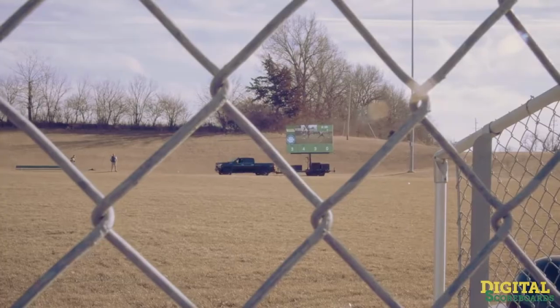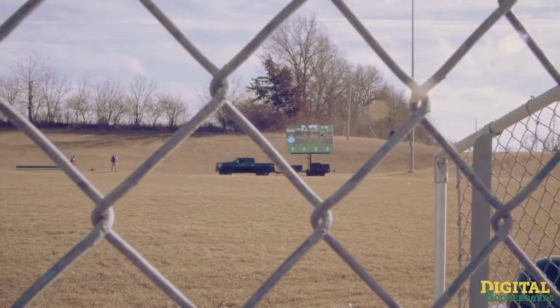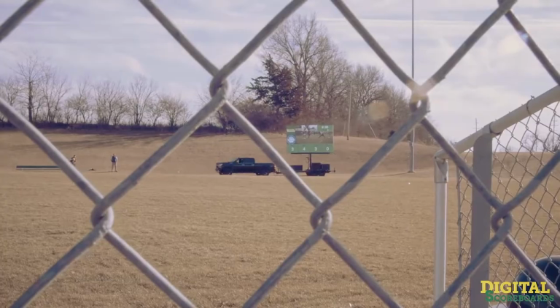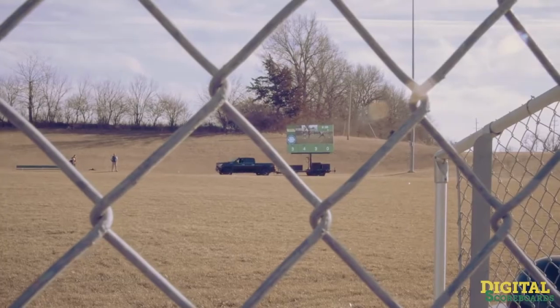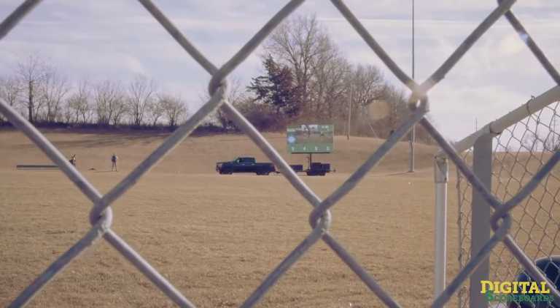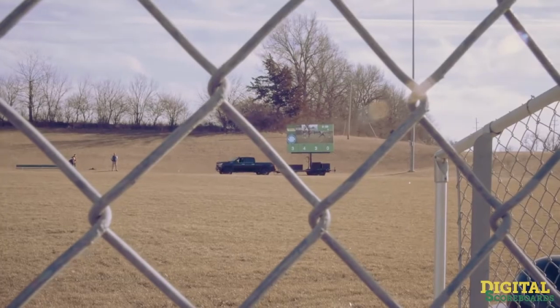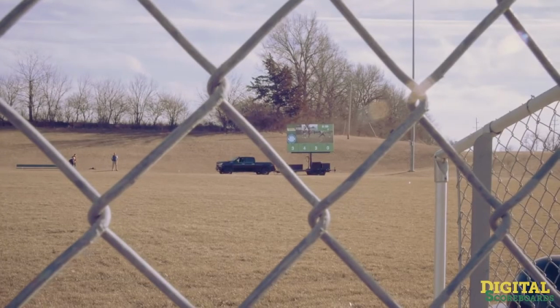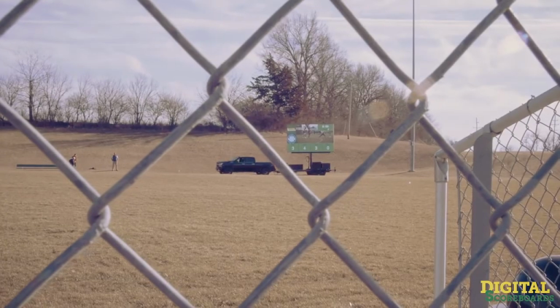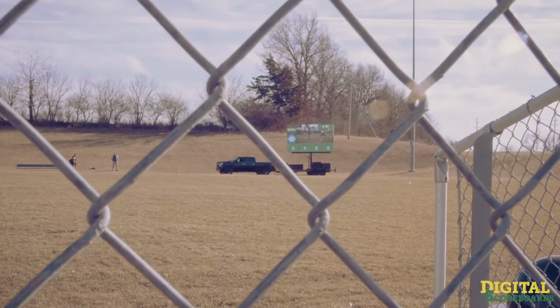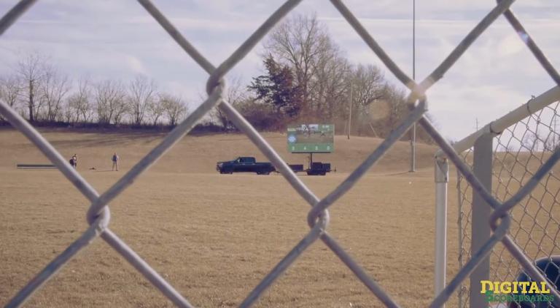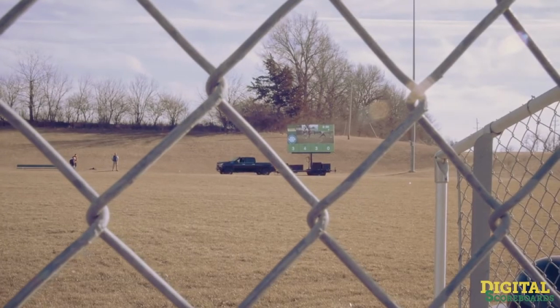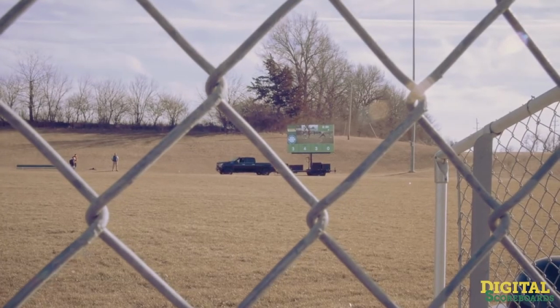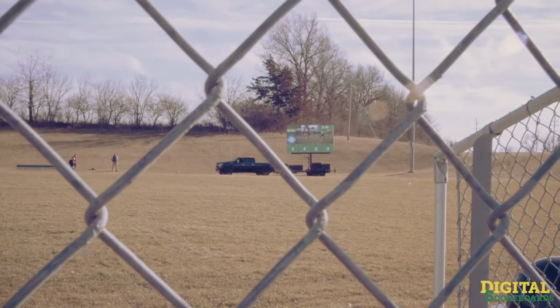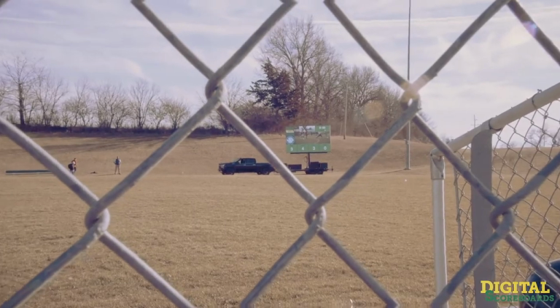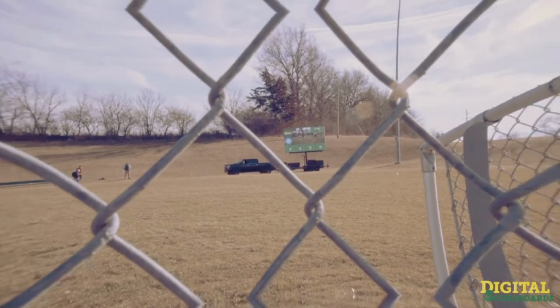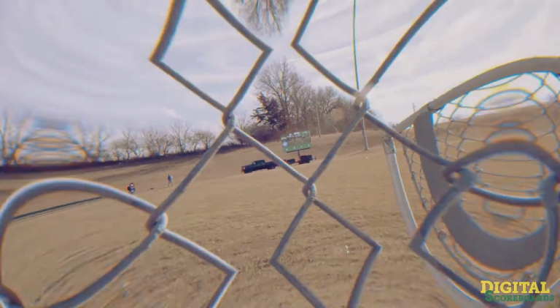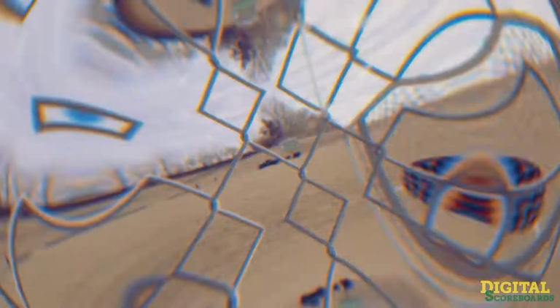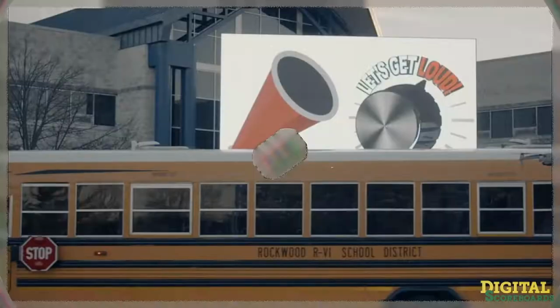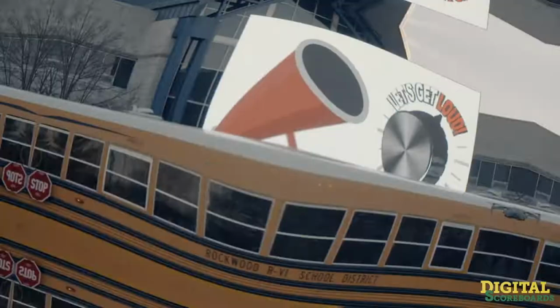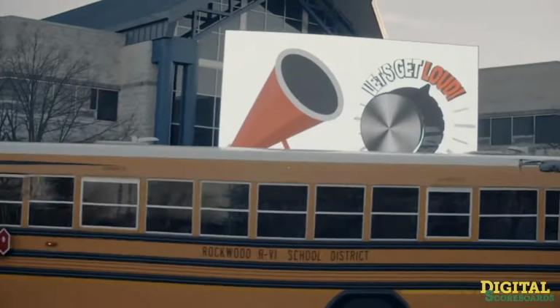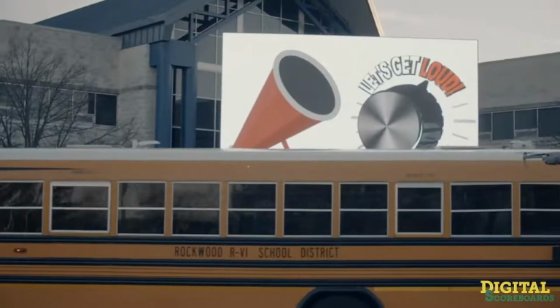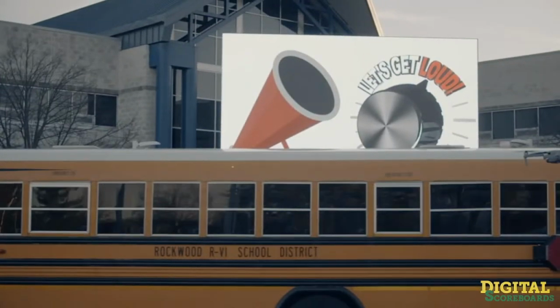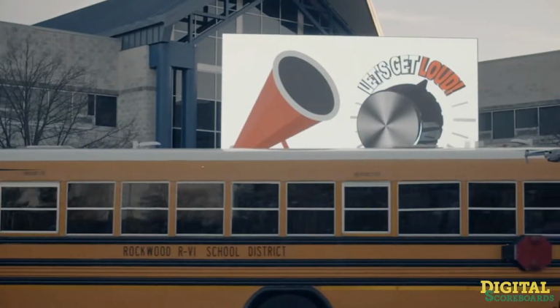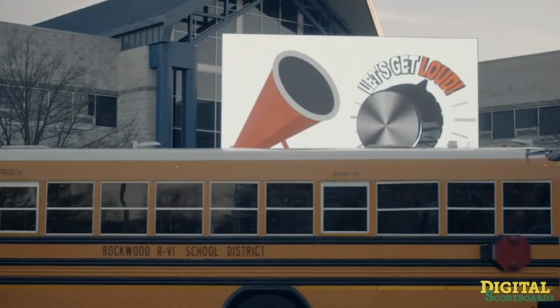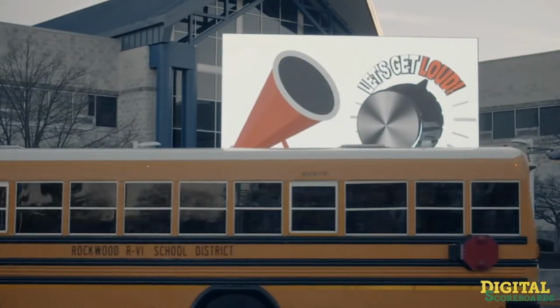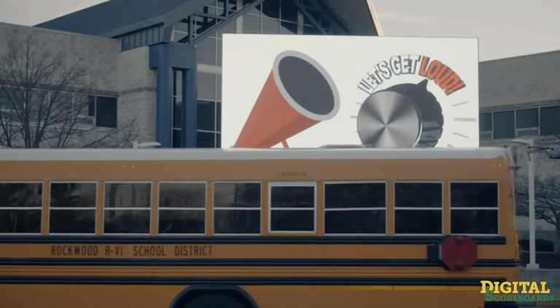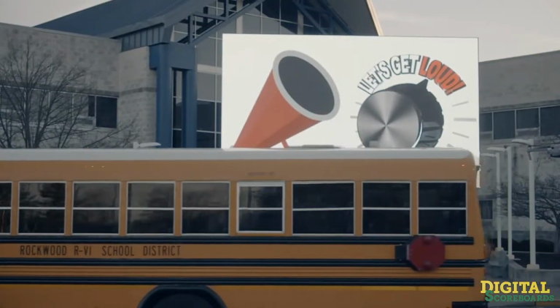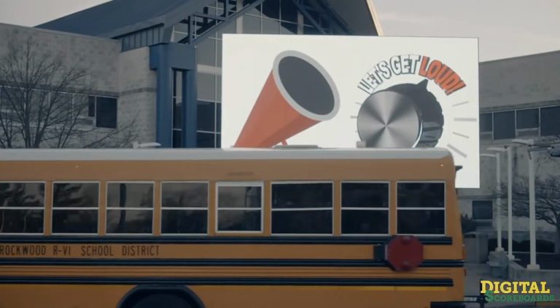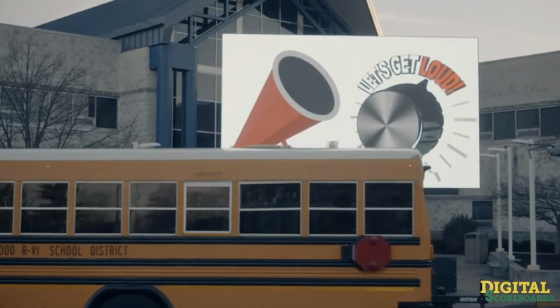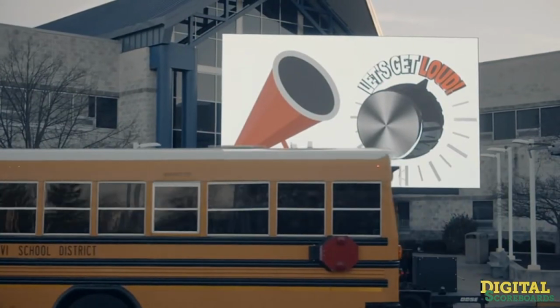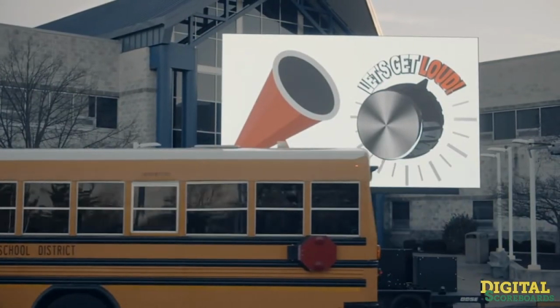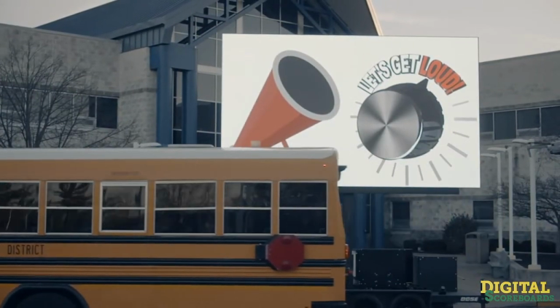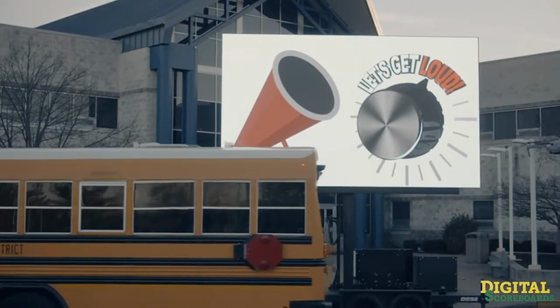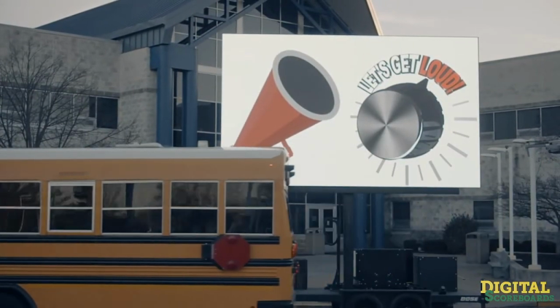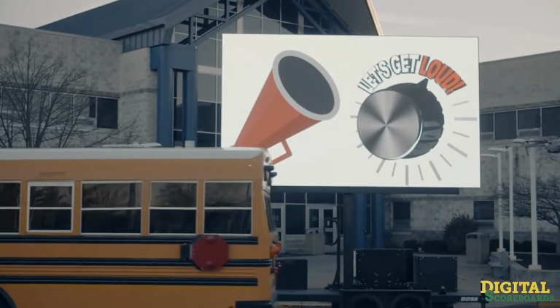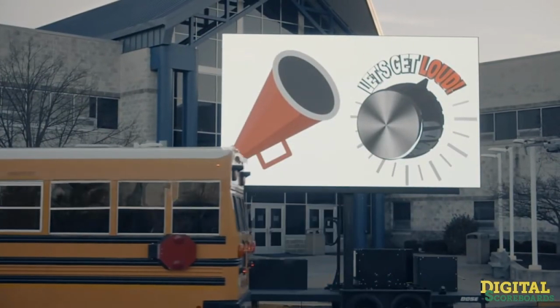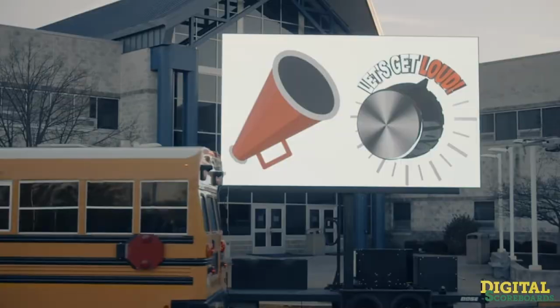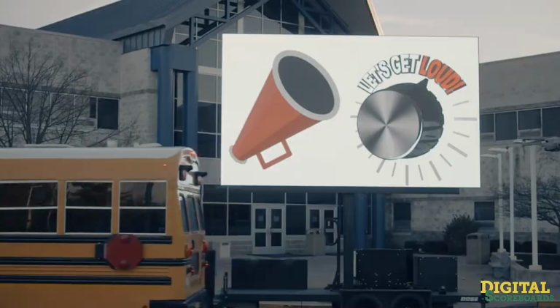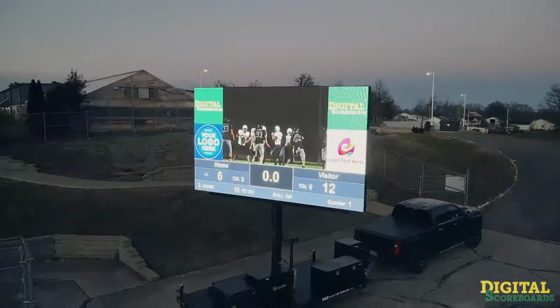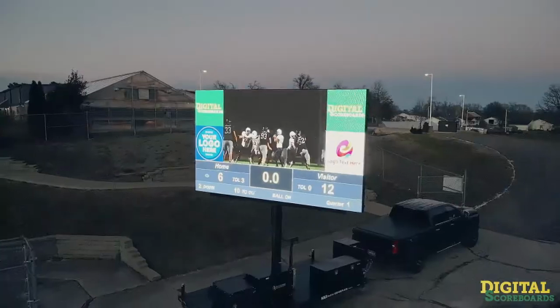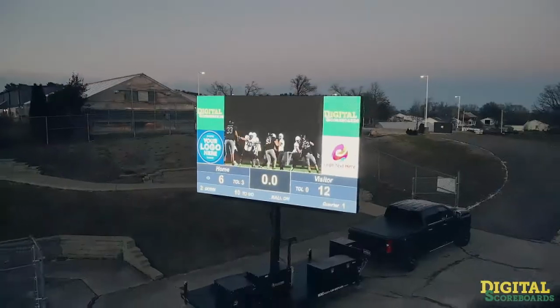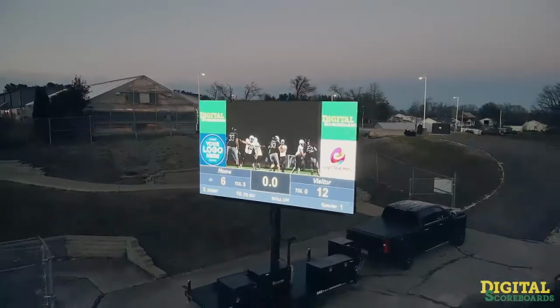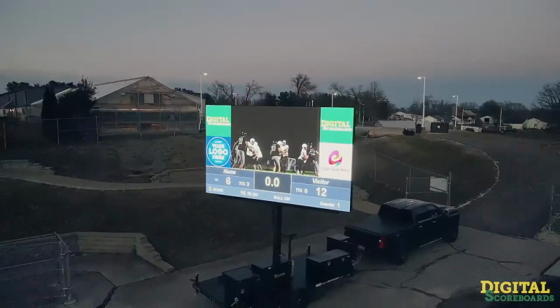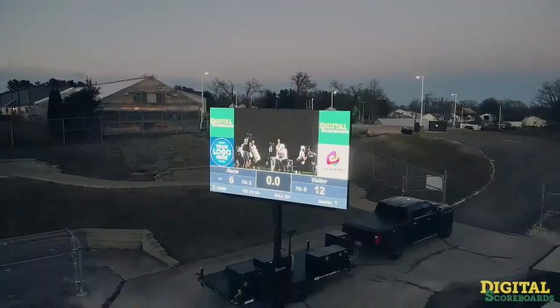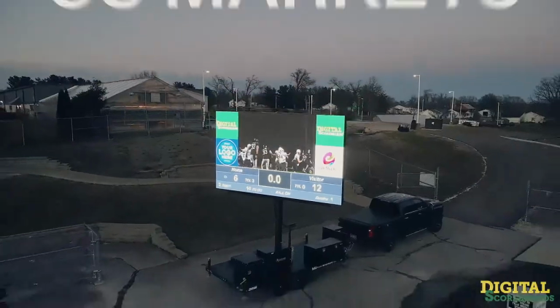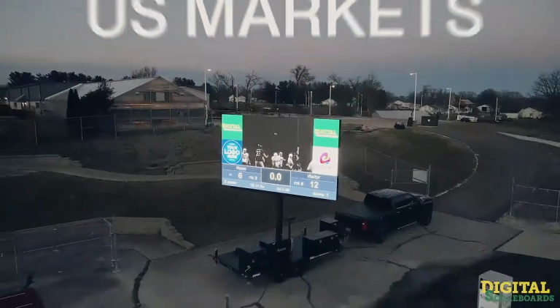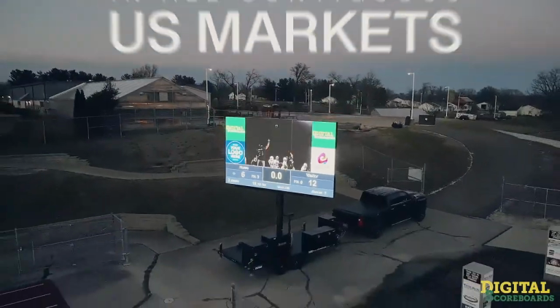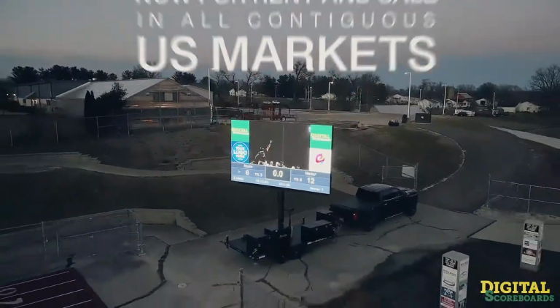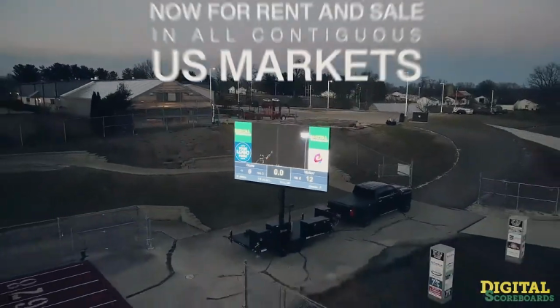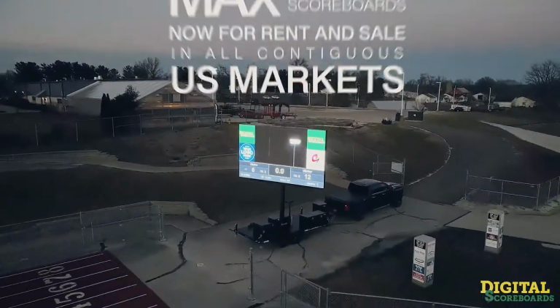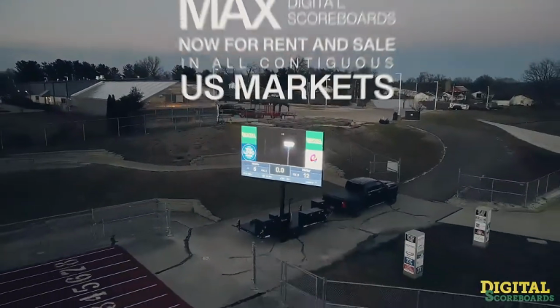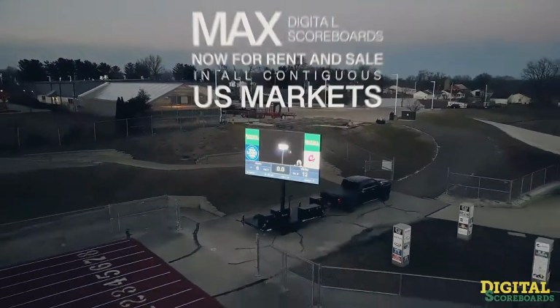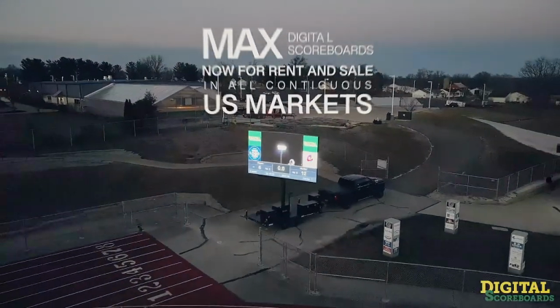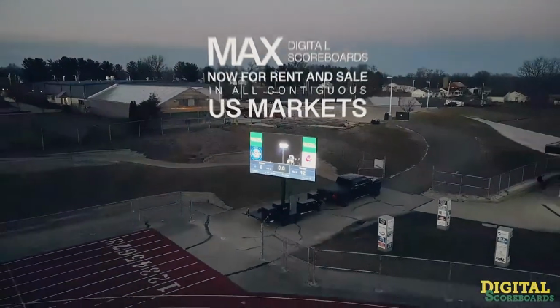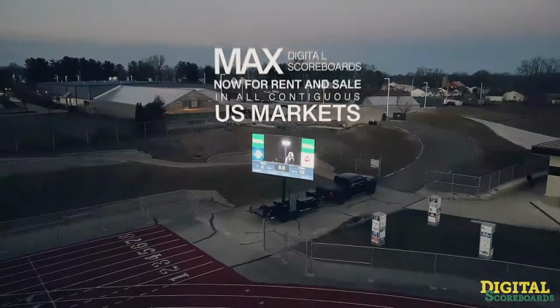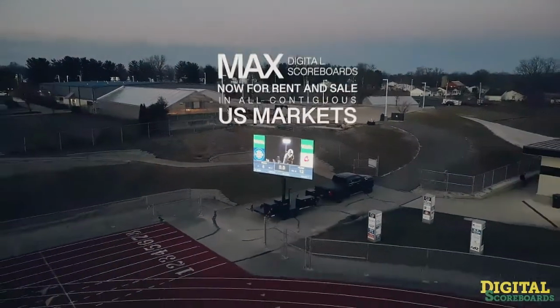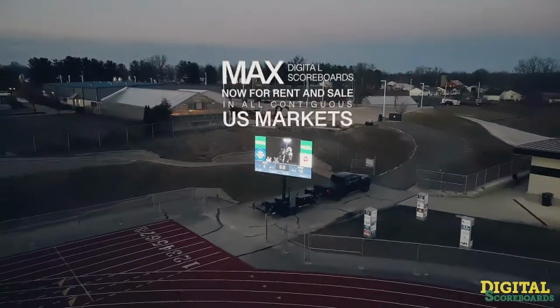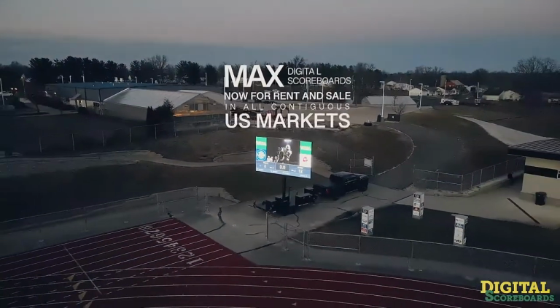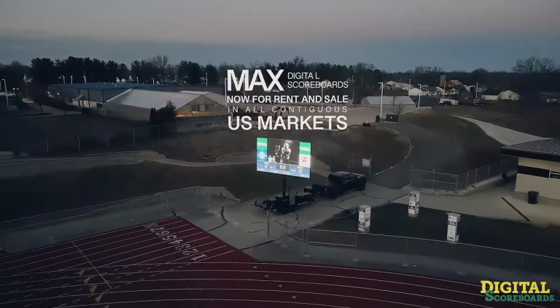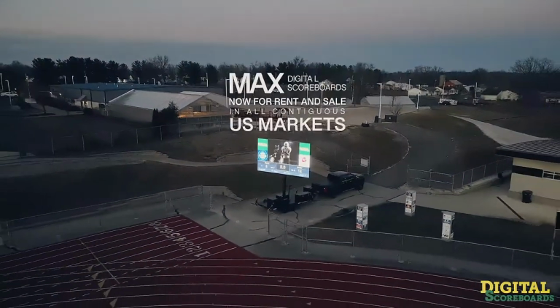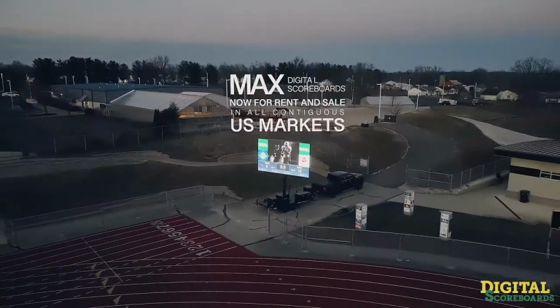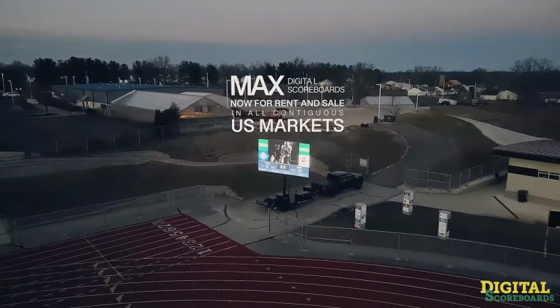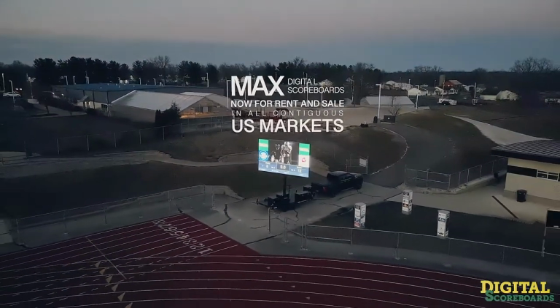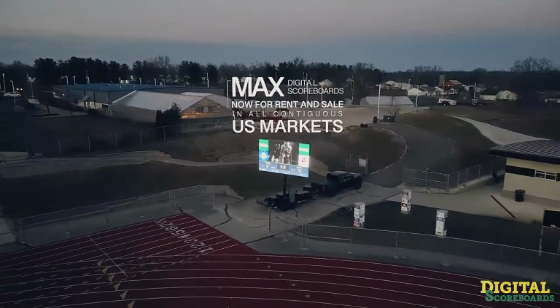Every Max Mobile LED screen includes an industry-leading five-year parts and labor warranty, and elite US-based support and service.